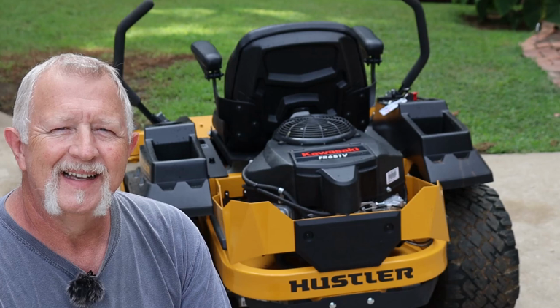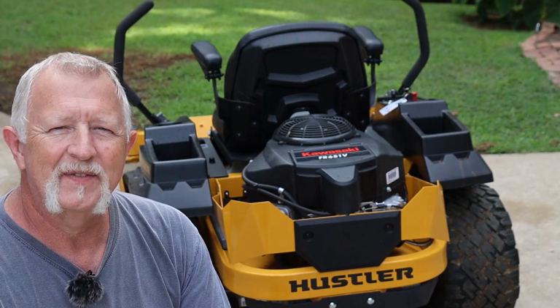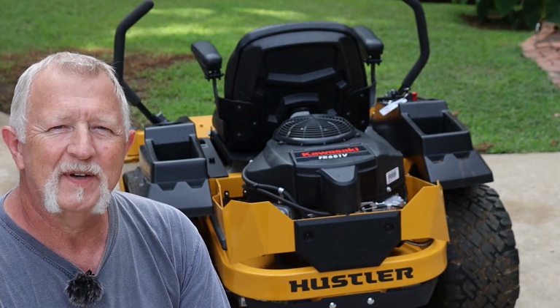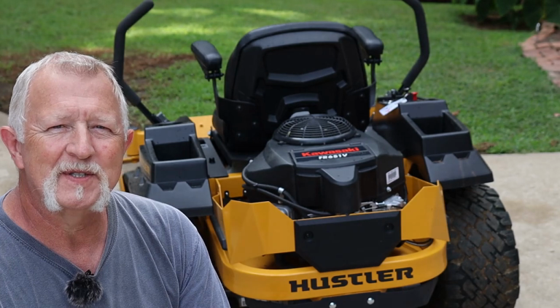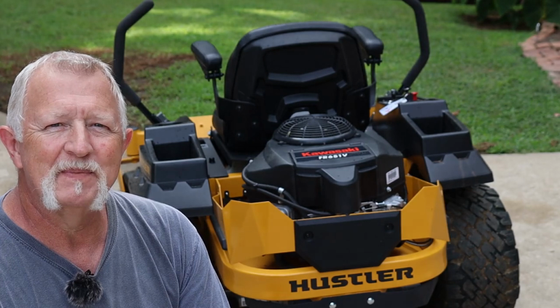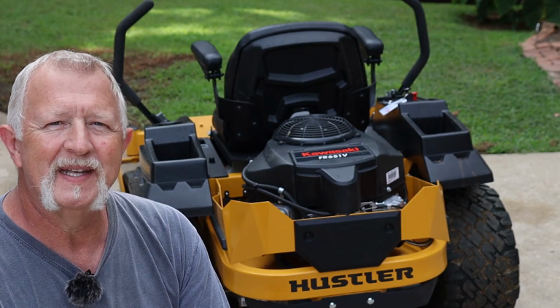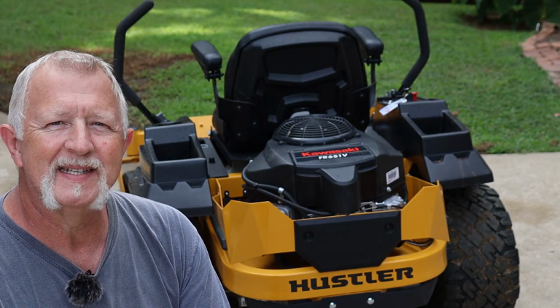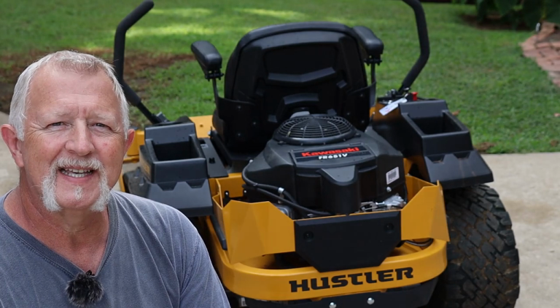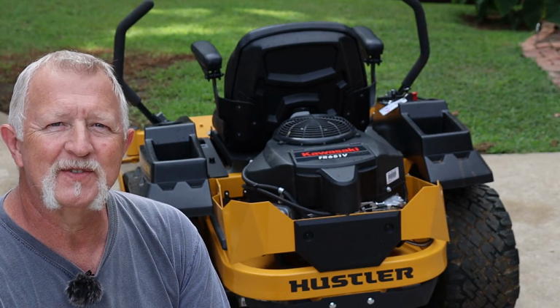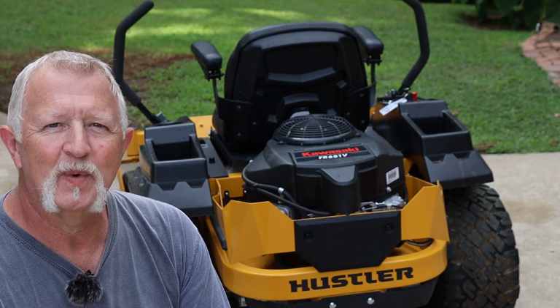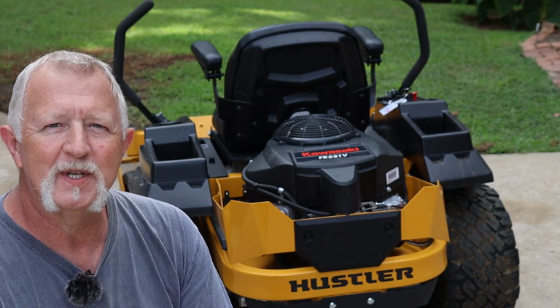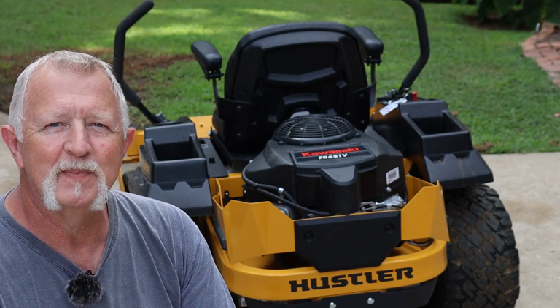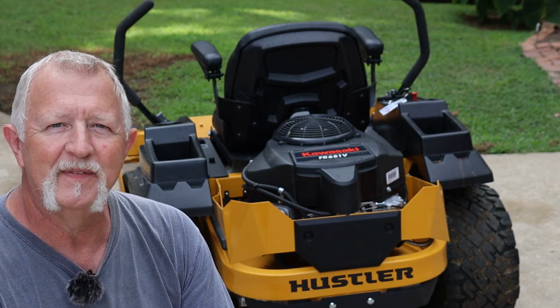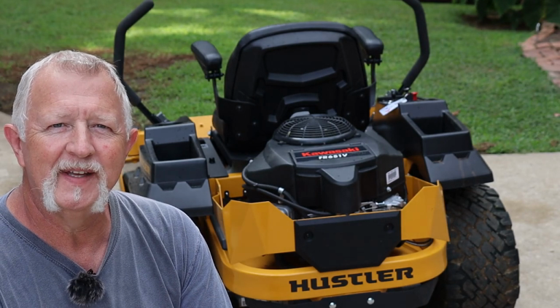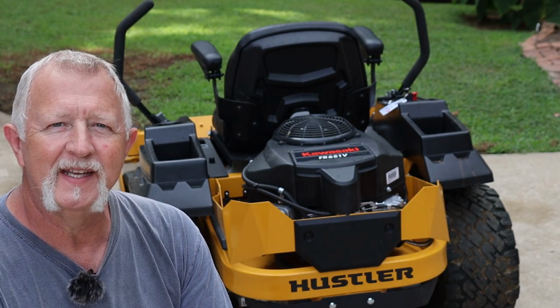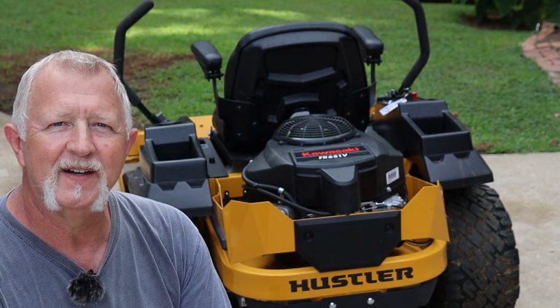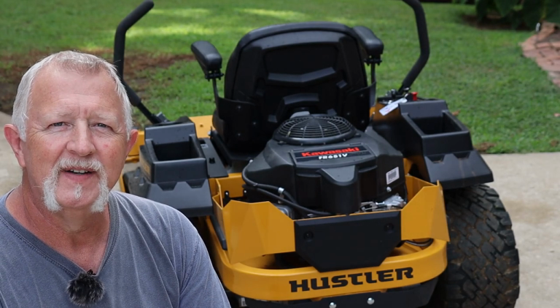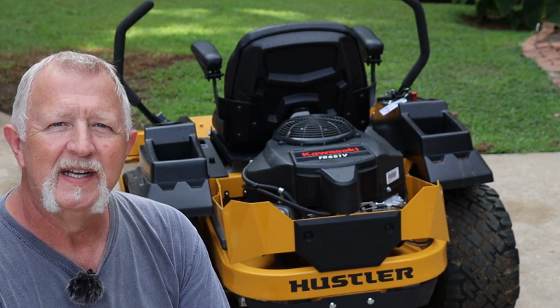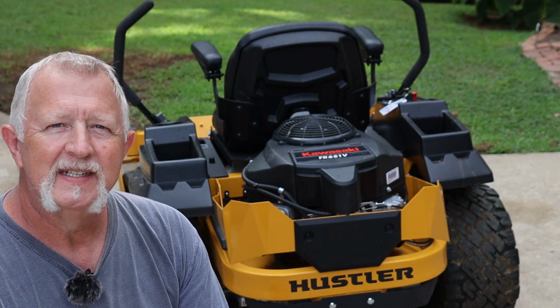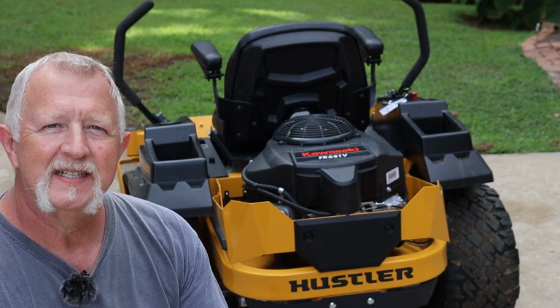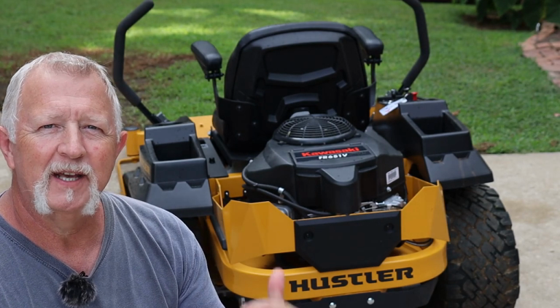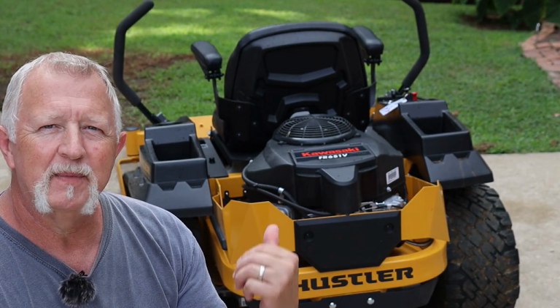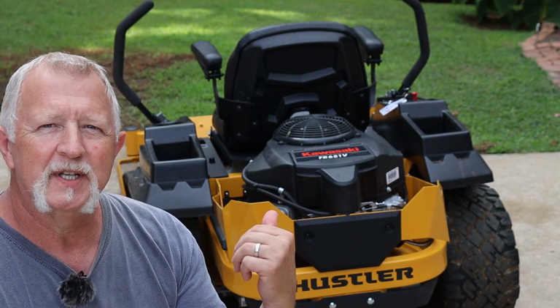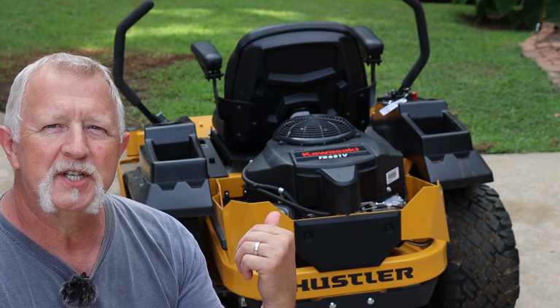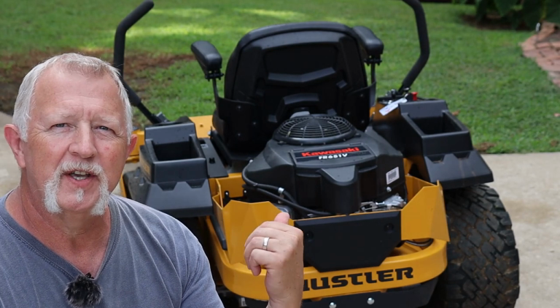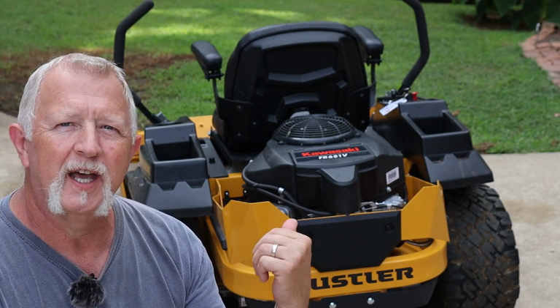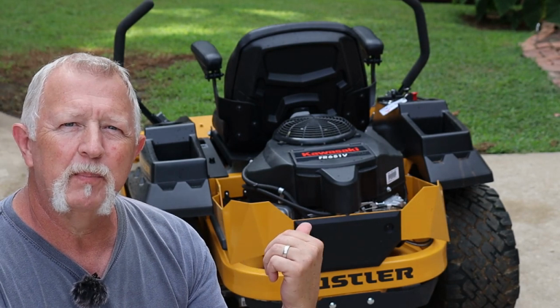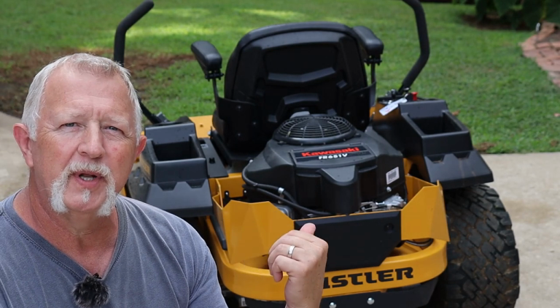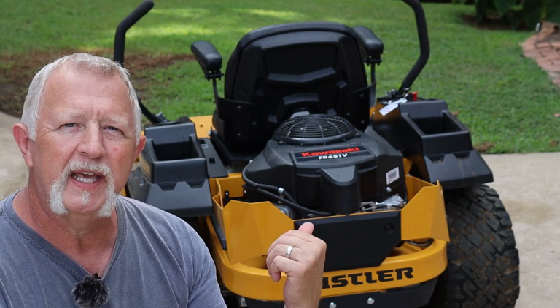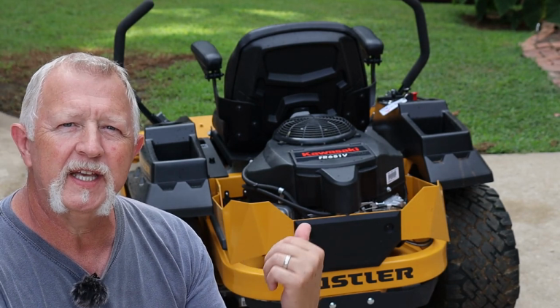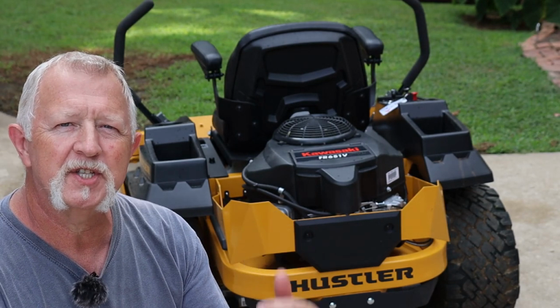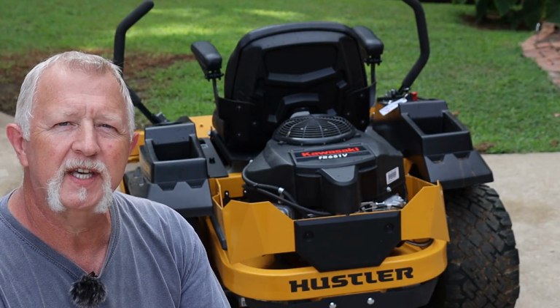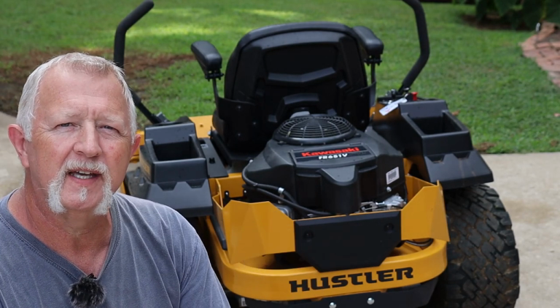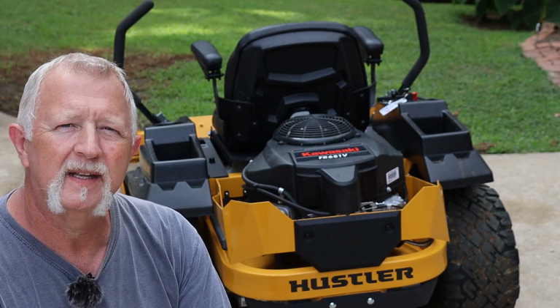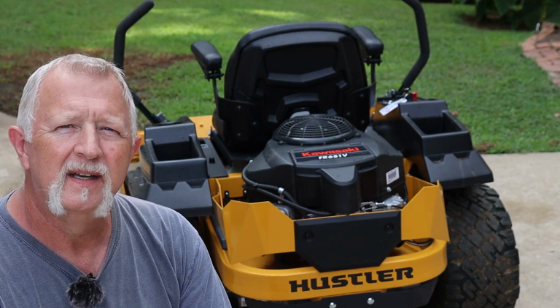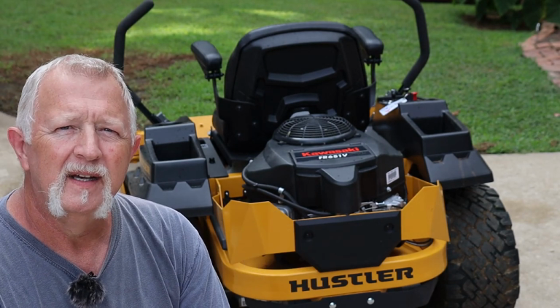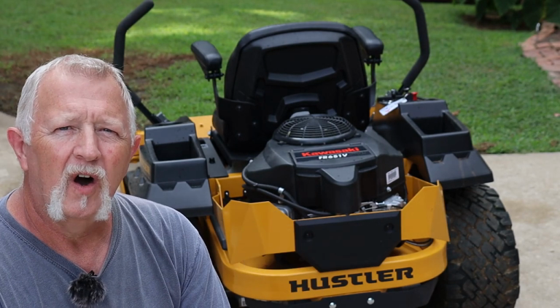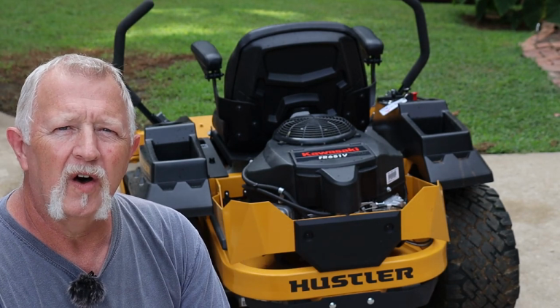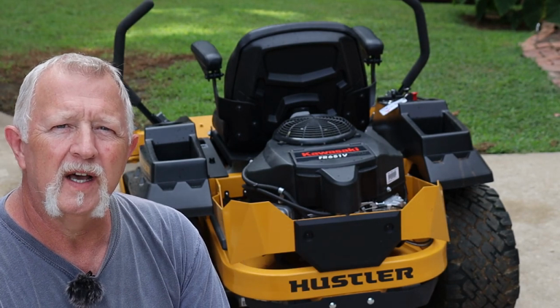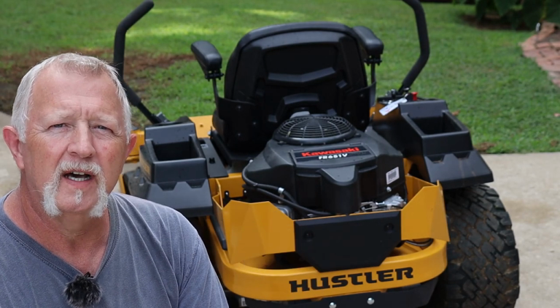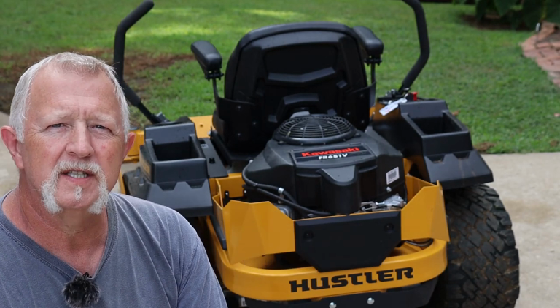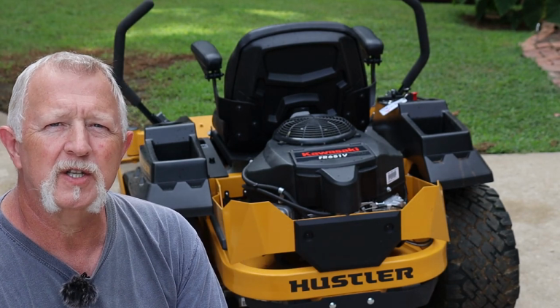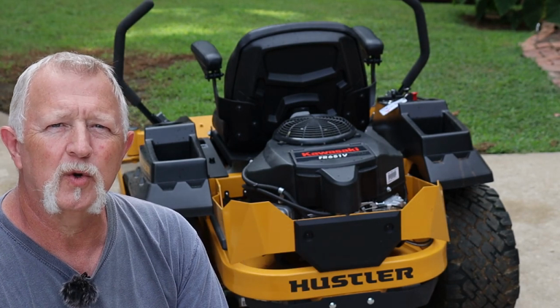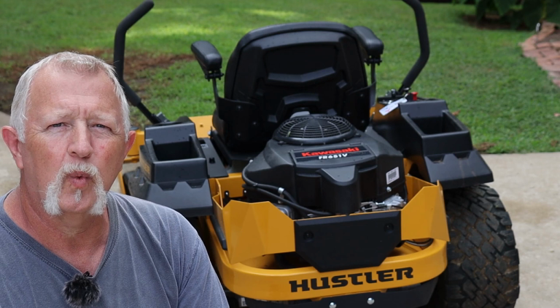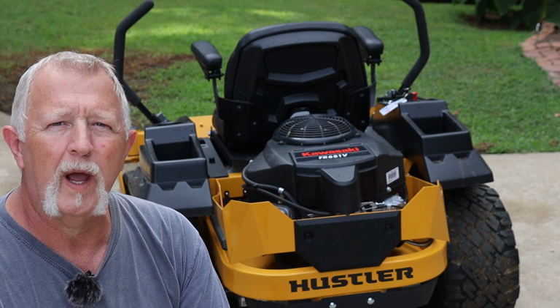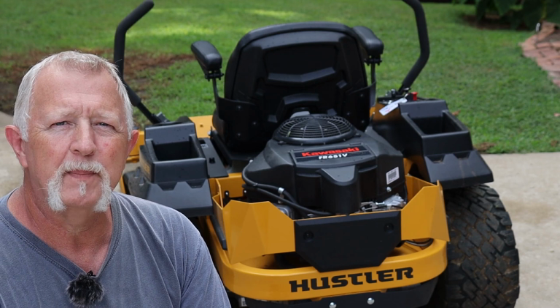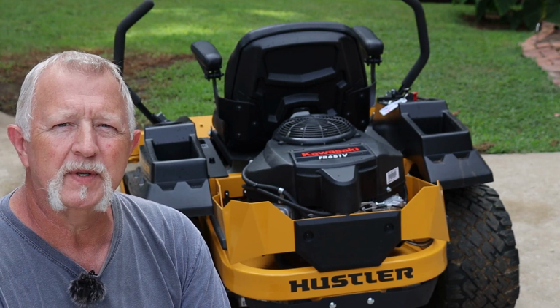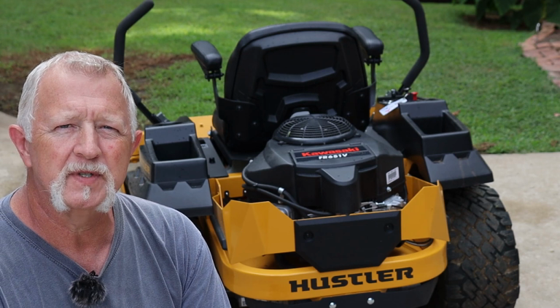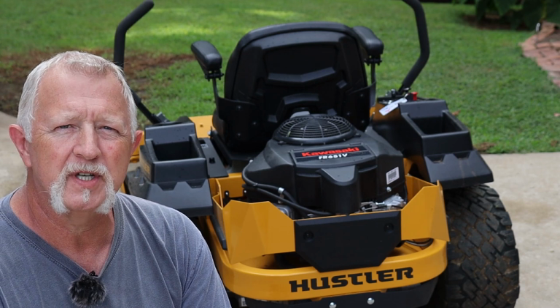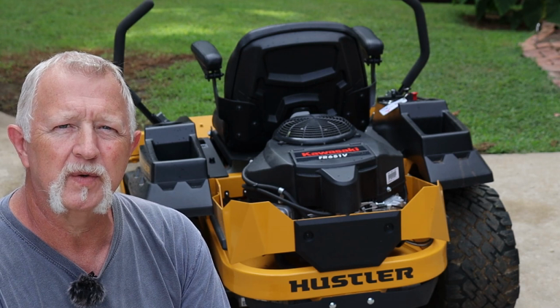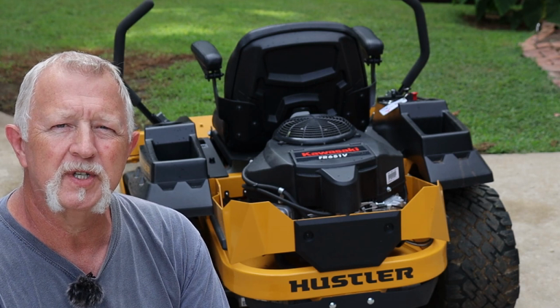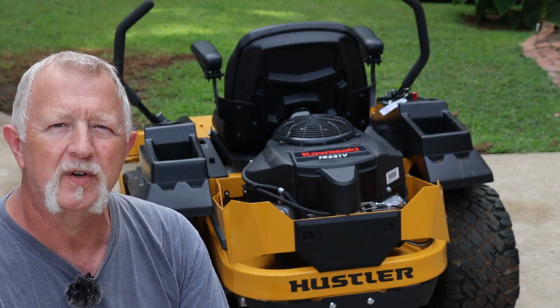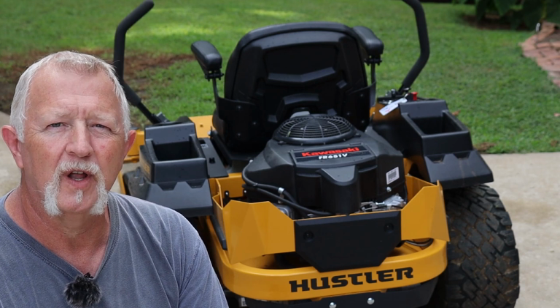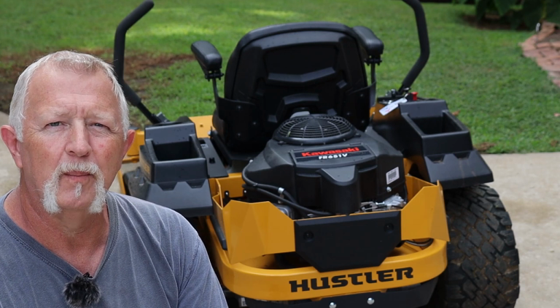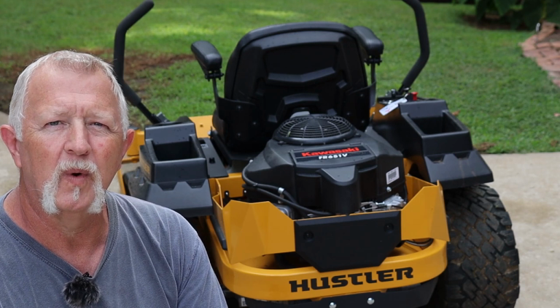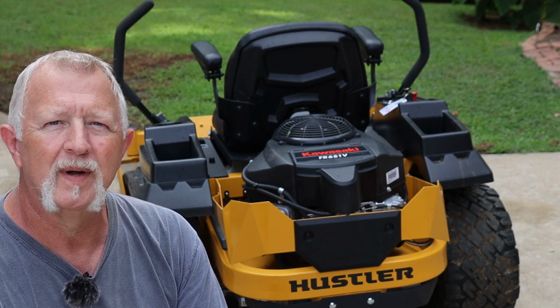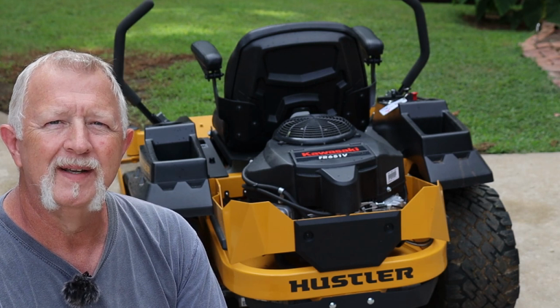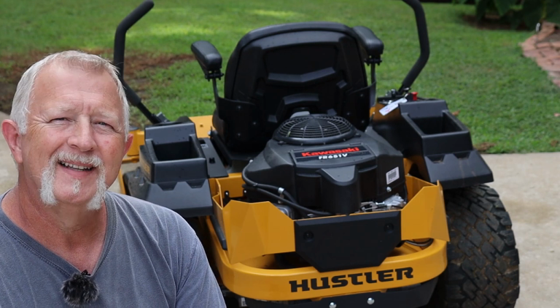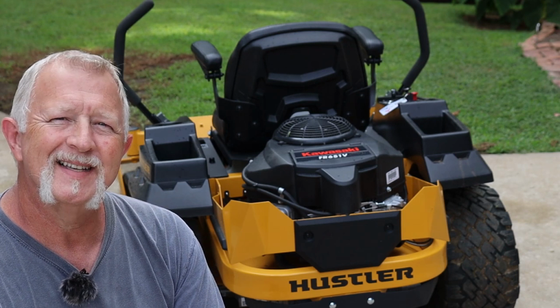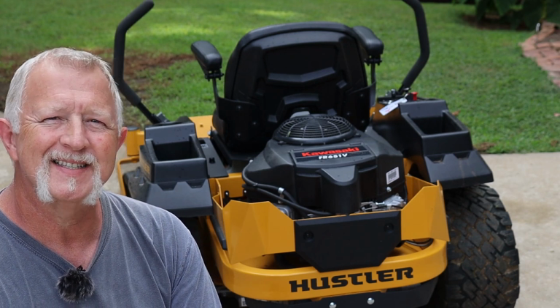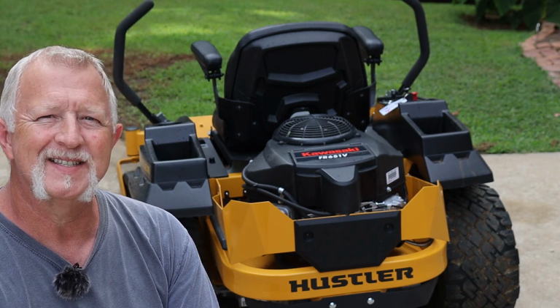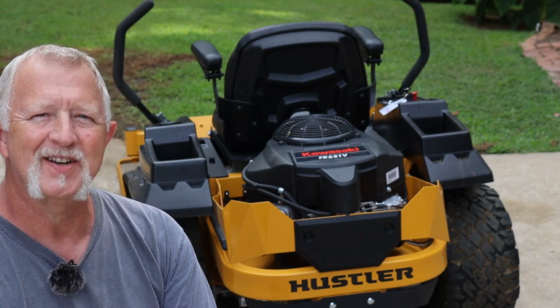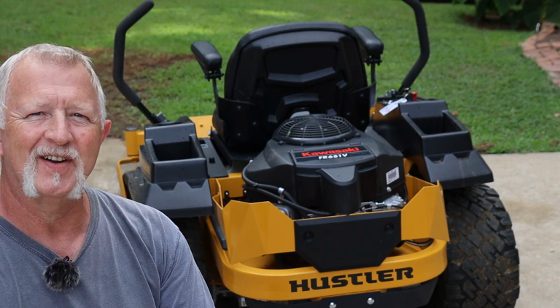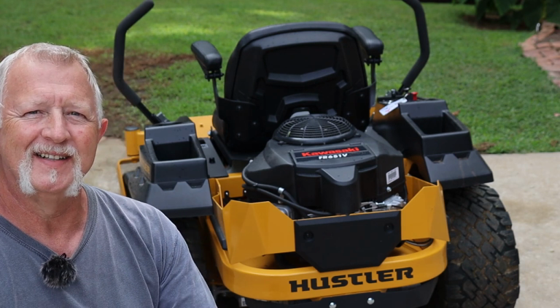Hey folks, I'm Dennis. Thanks for watching my video. Today I'm going to show you how to put a hitch kit on a Hustler Raptor zero-turn lawnmower. Let's get started.